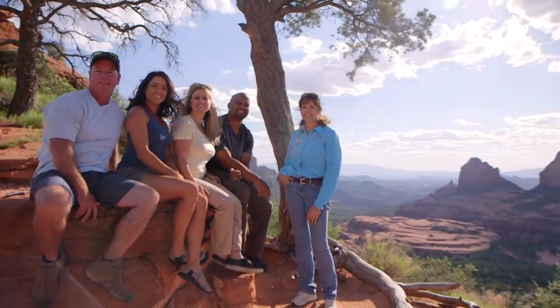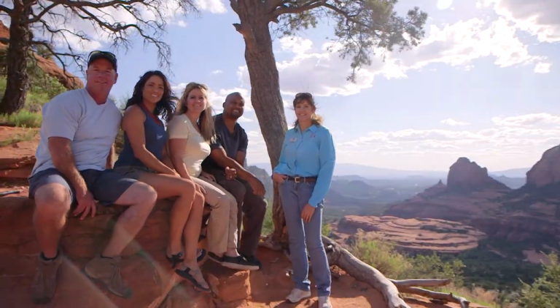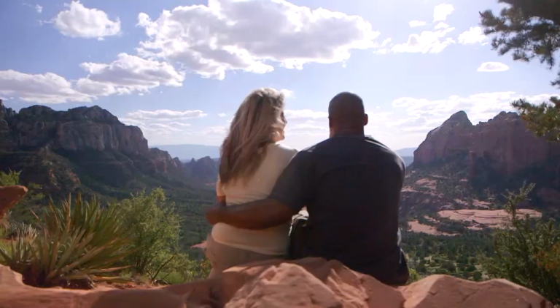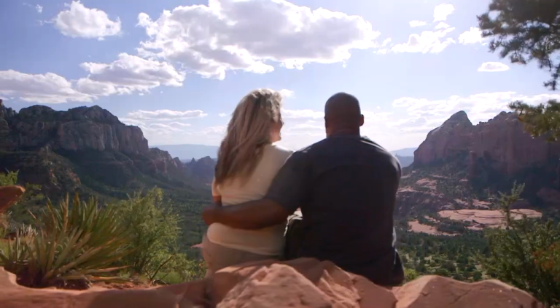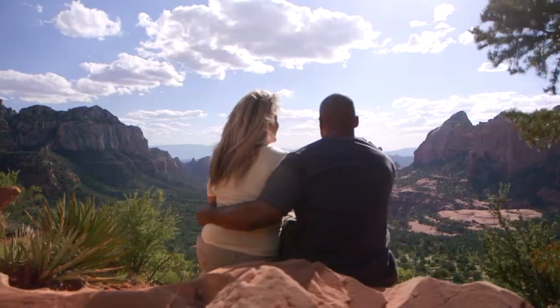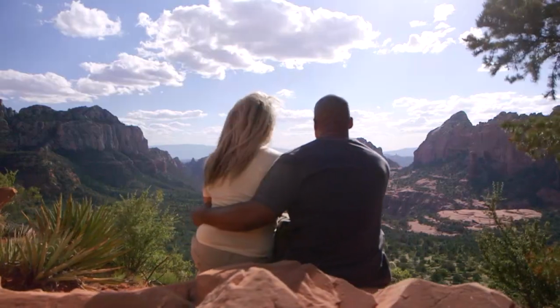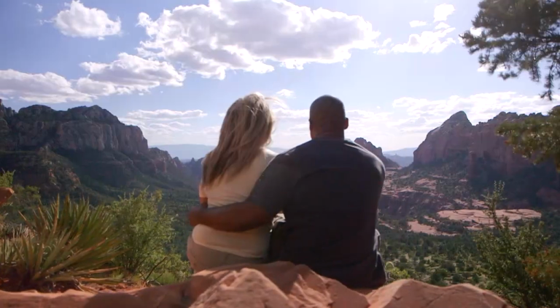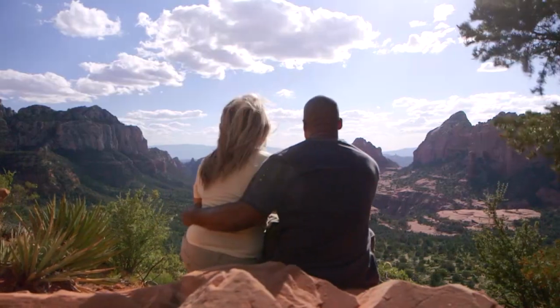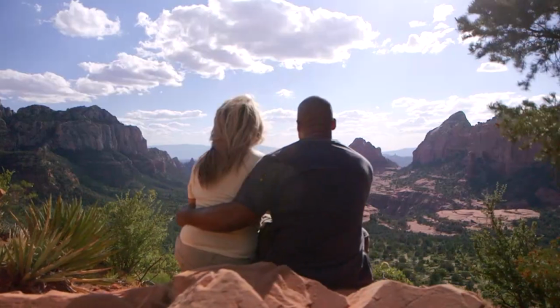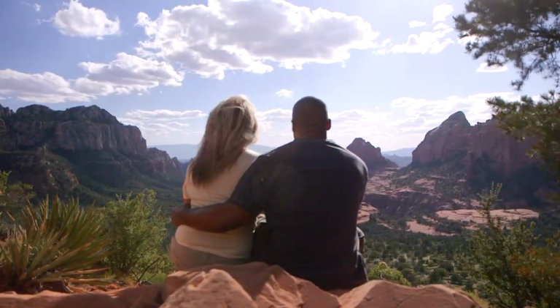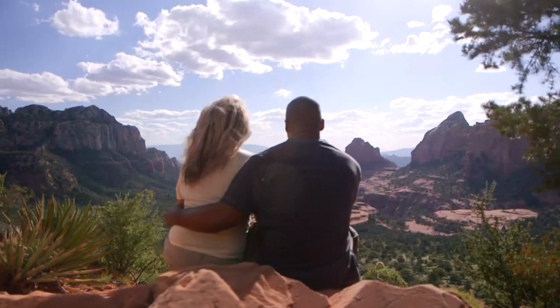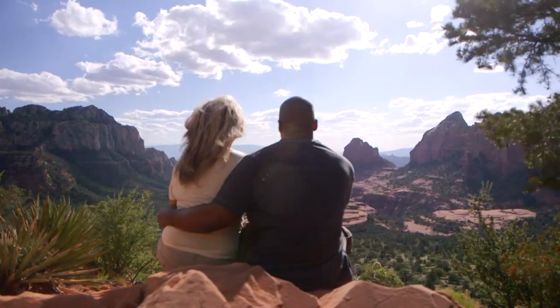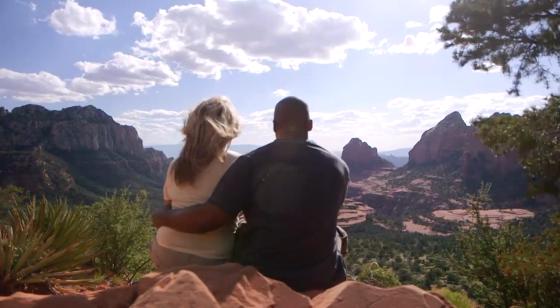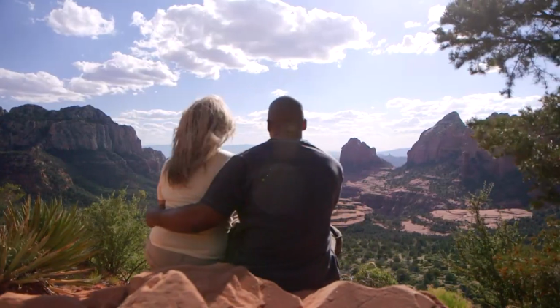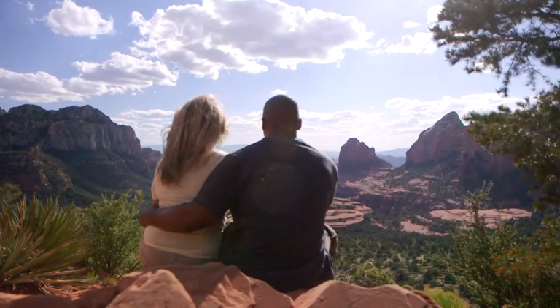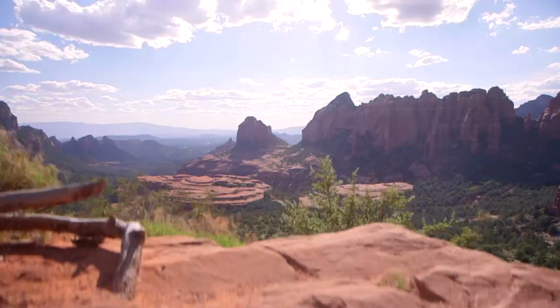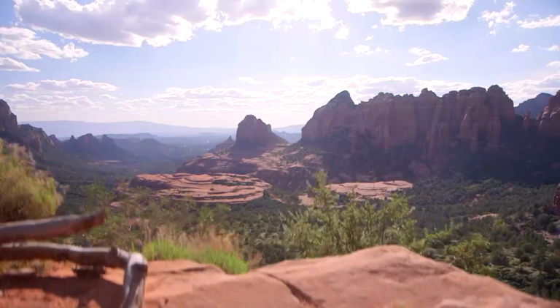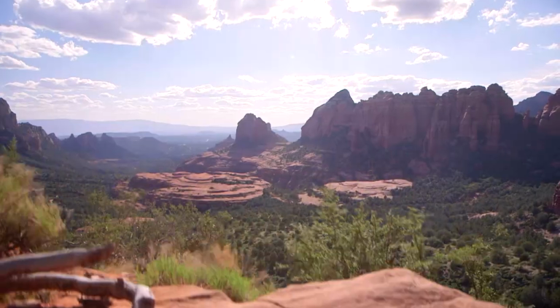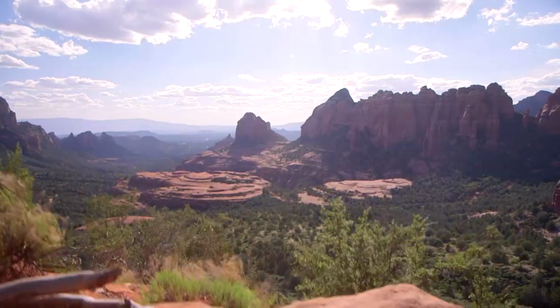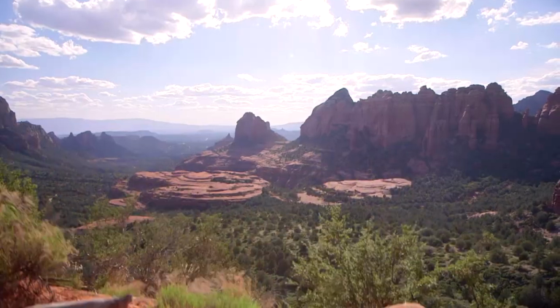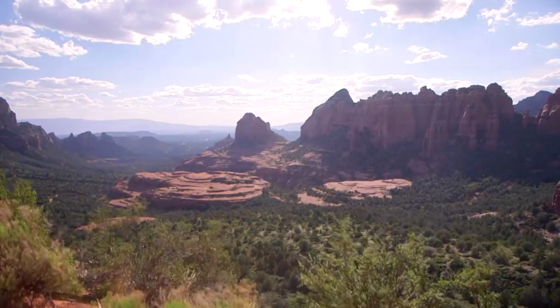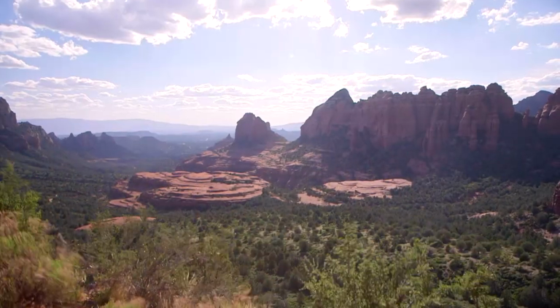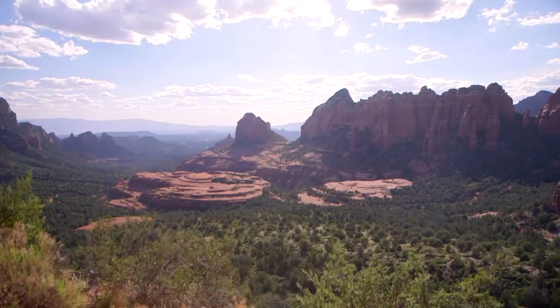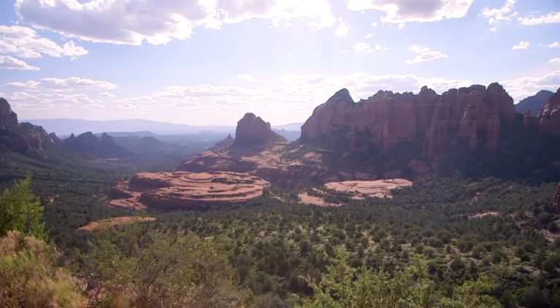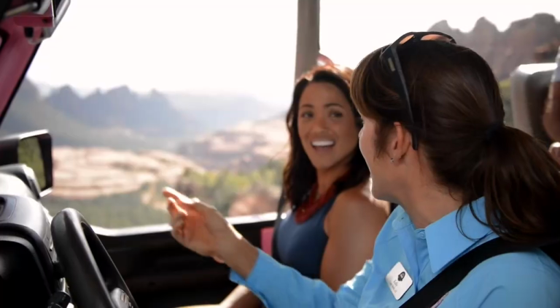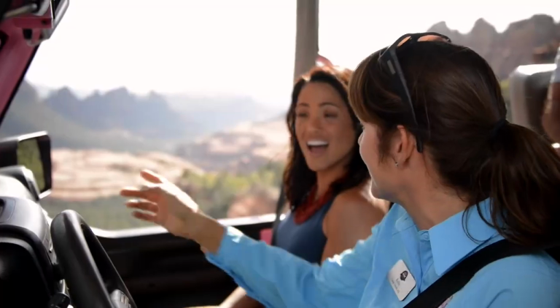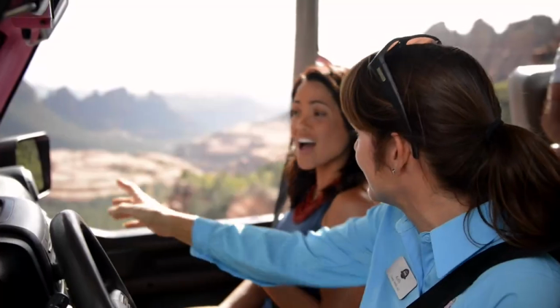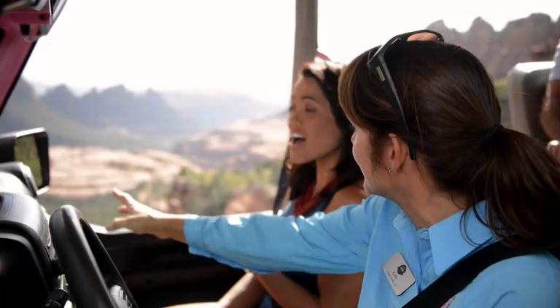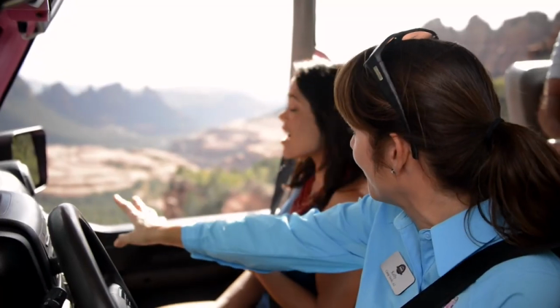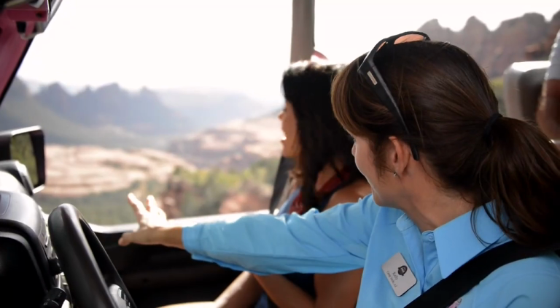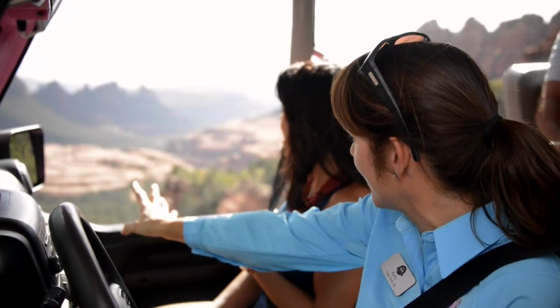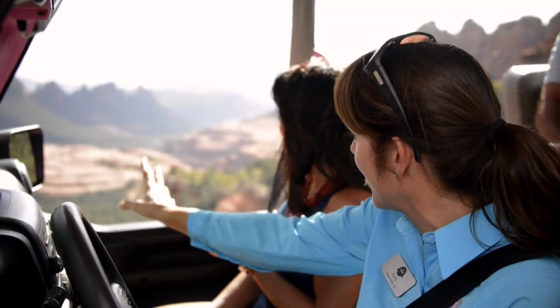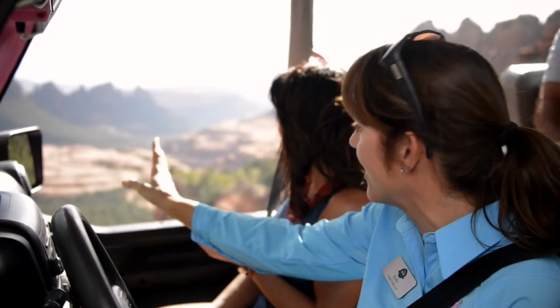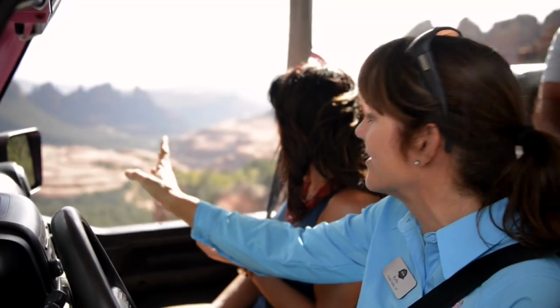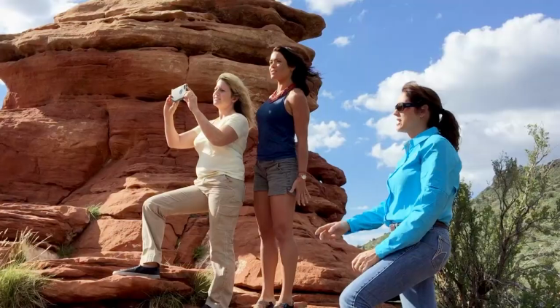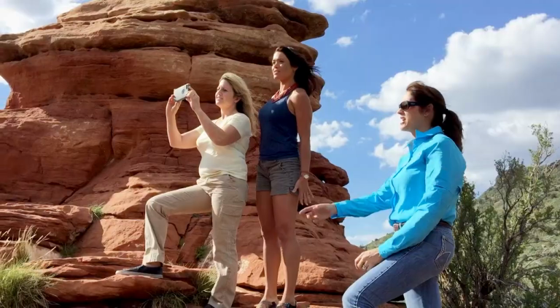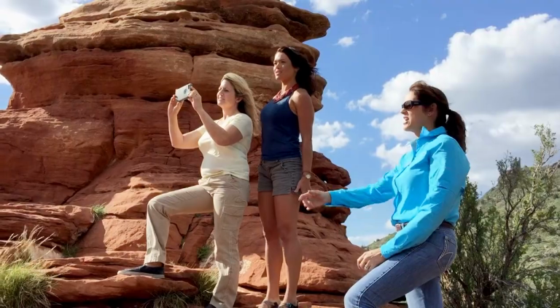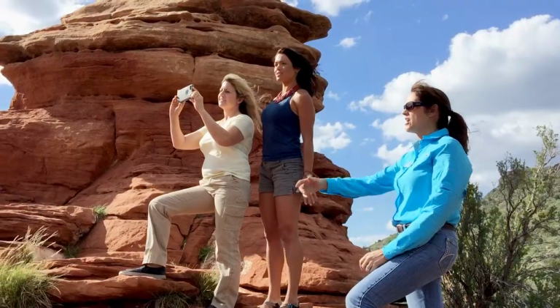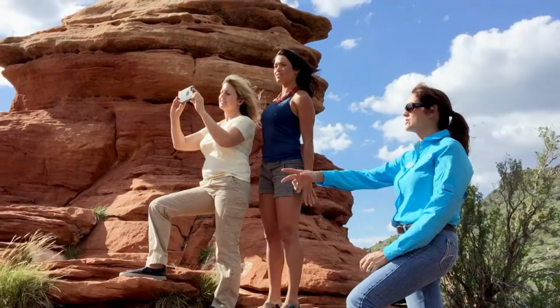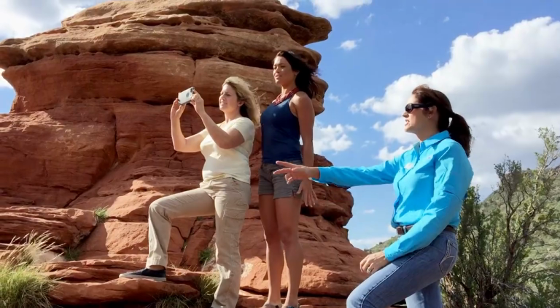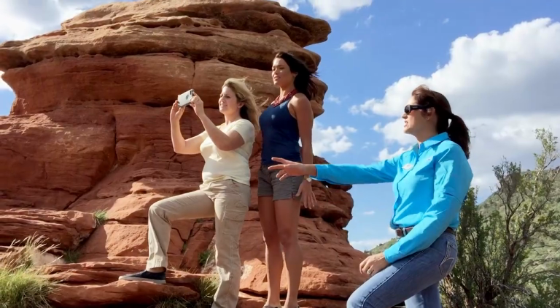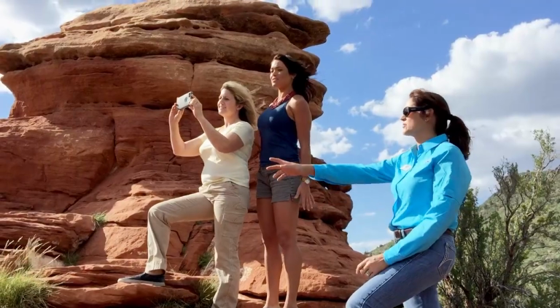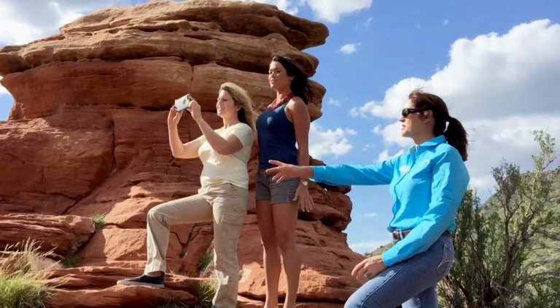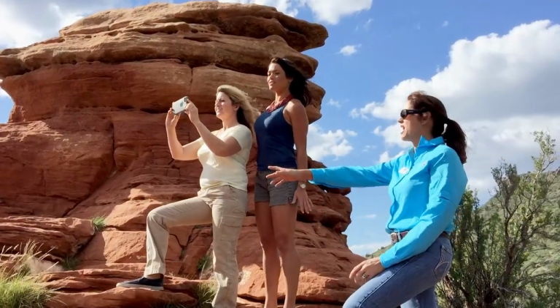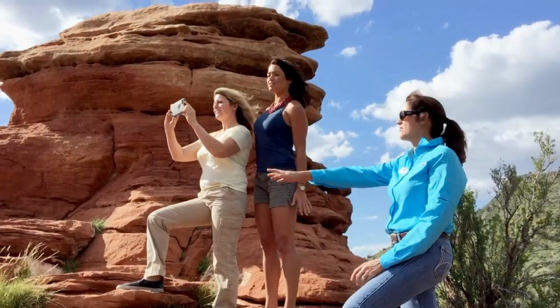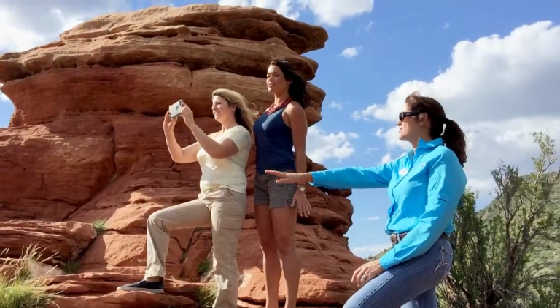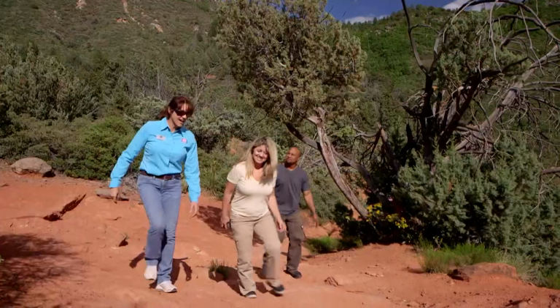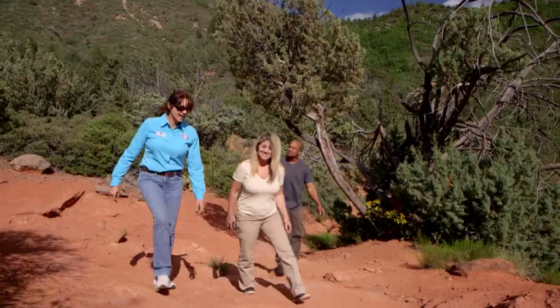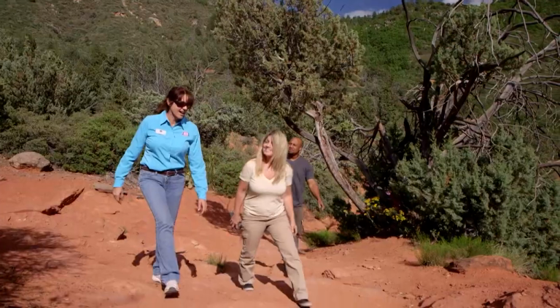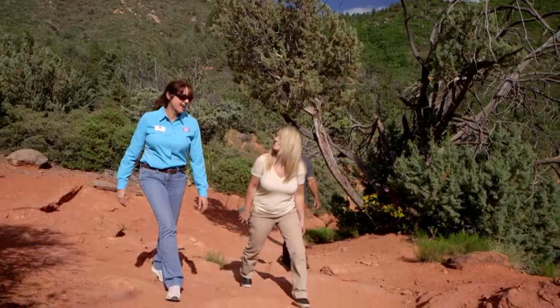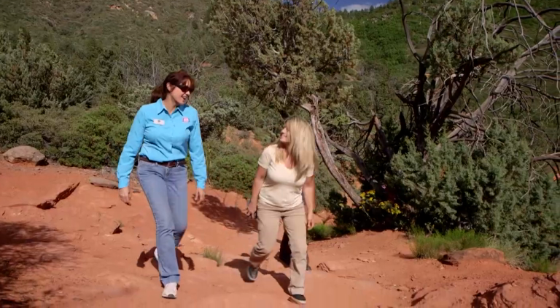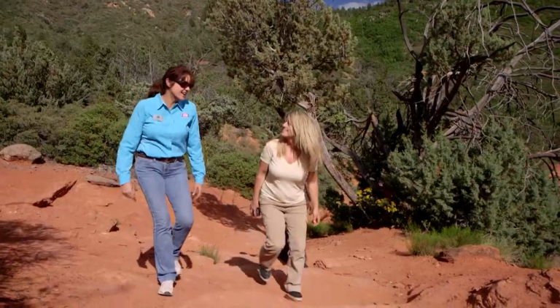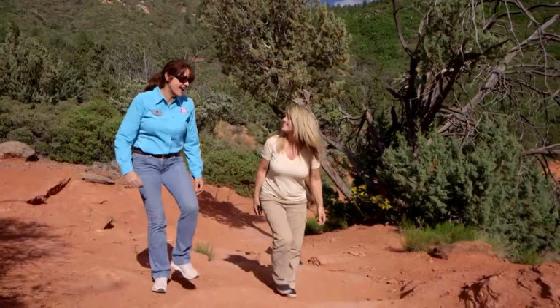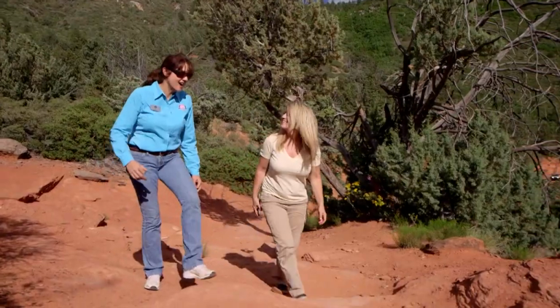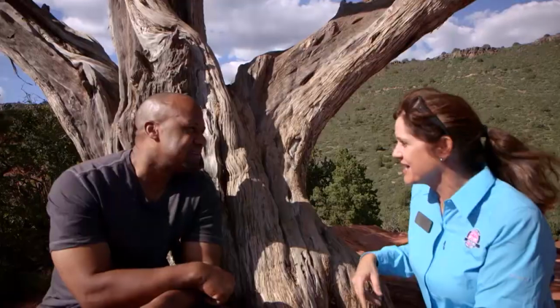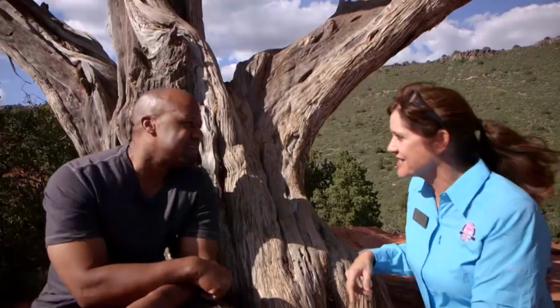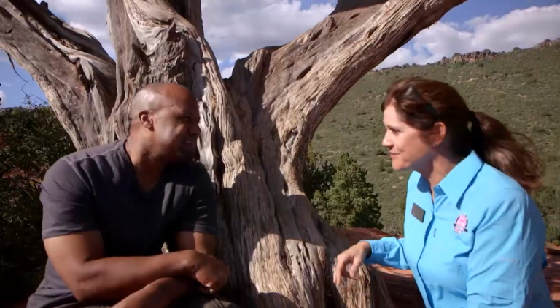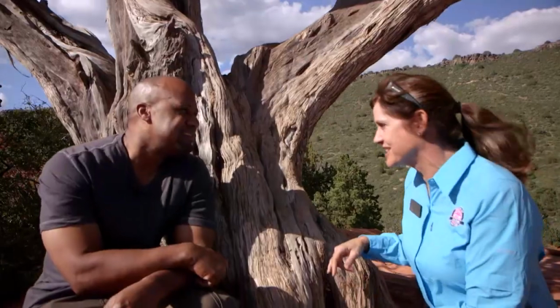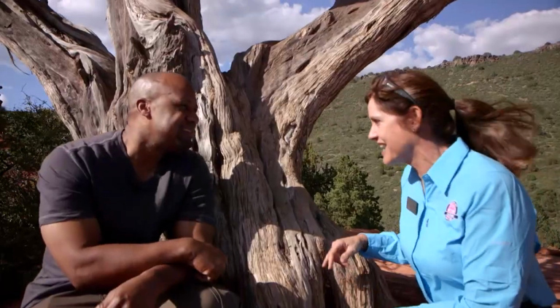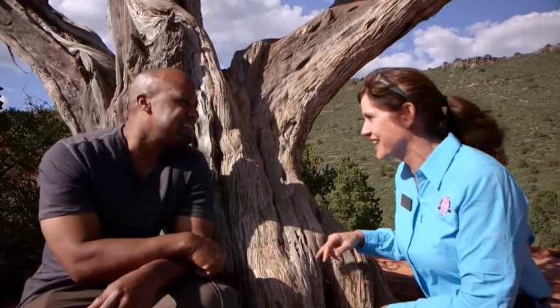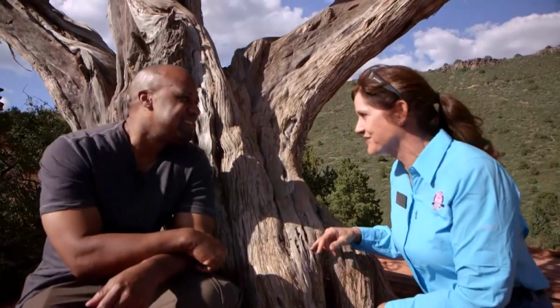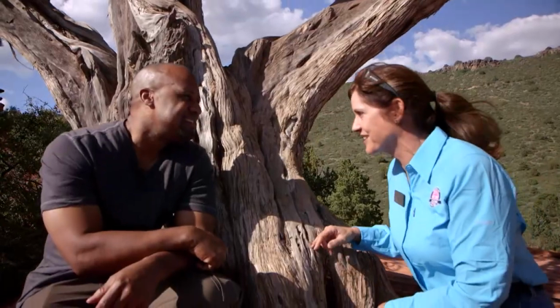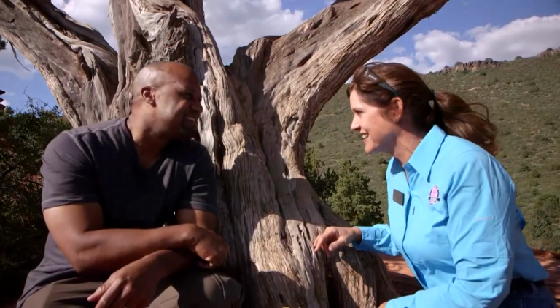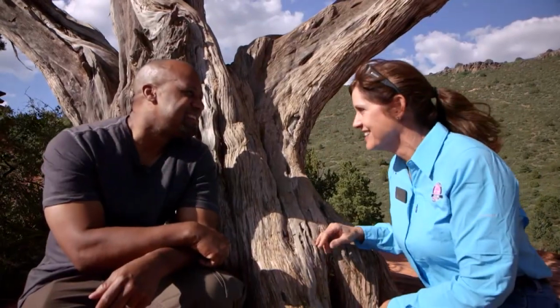With never-ending views of the Verde Valley, your guide knows the best photo spots, local history, plants, and wildlife.